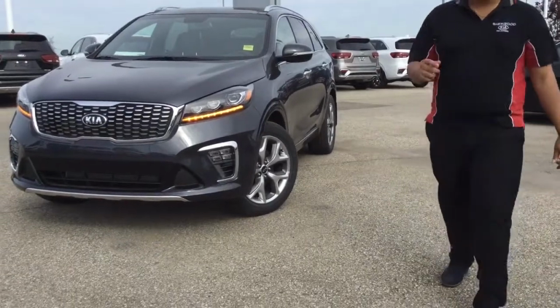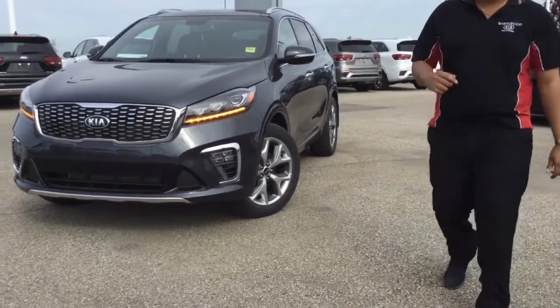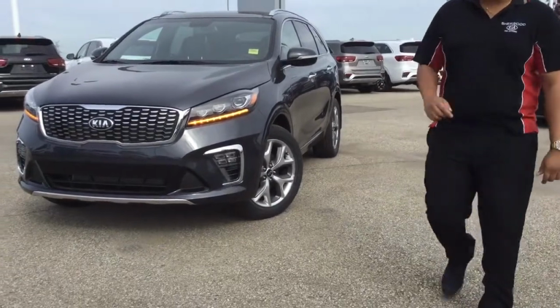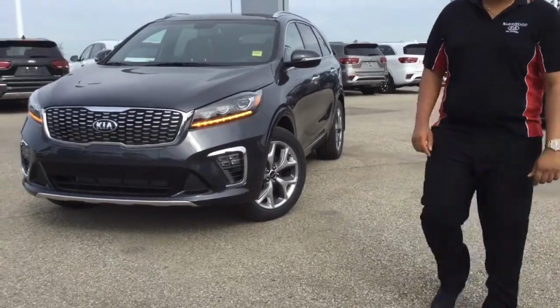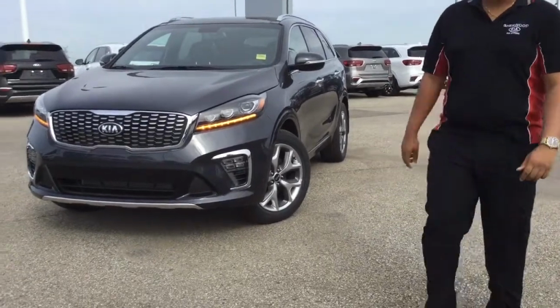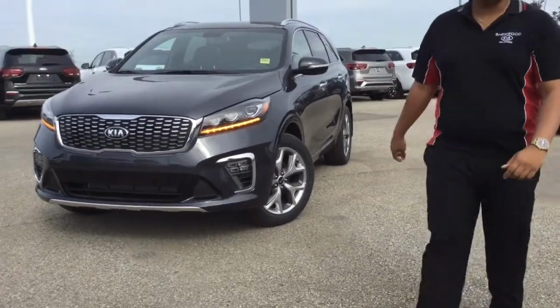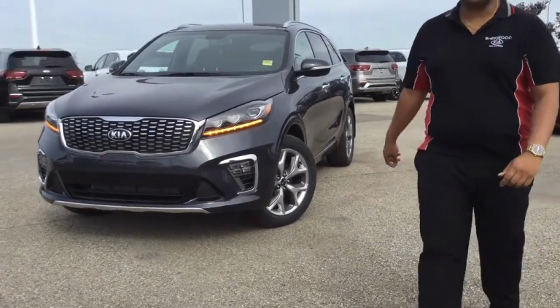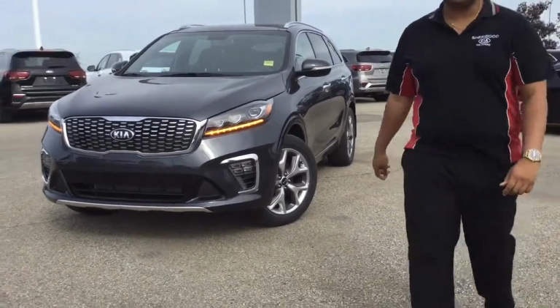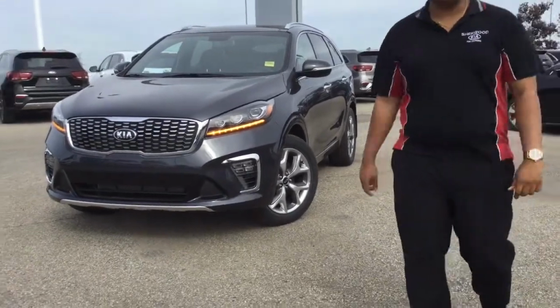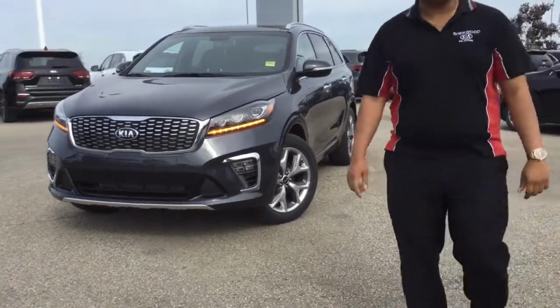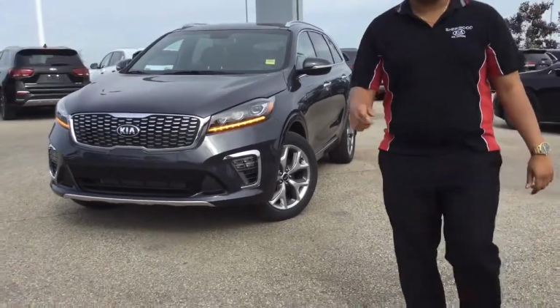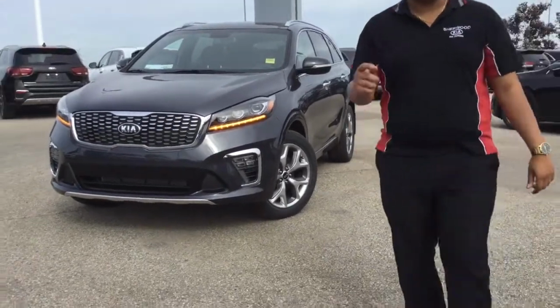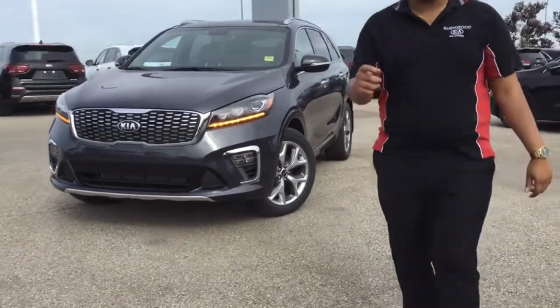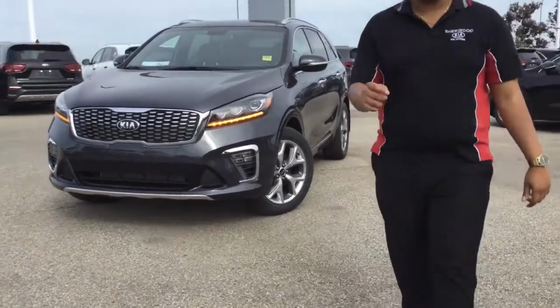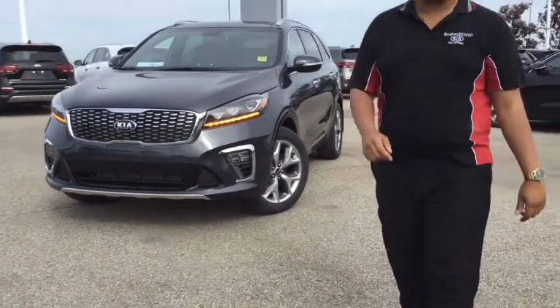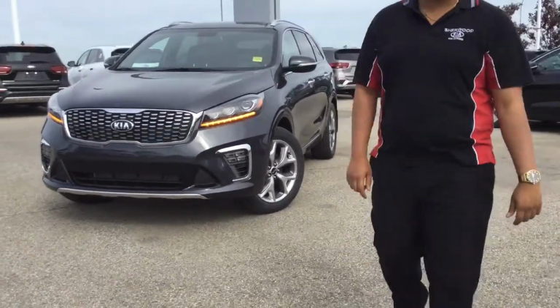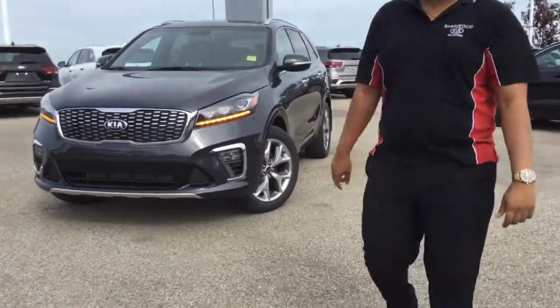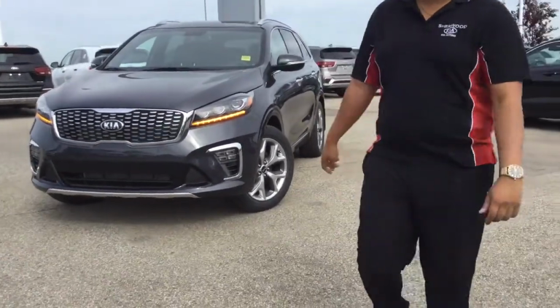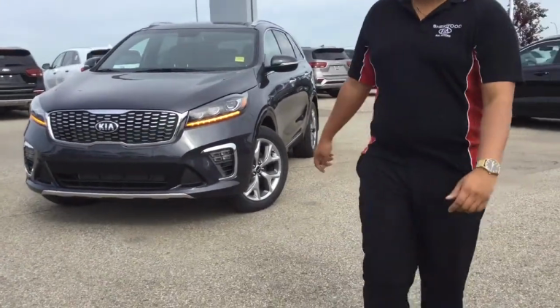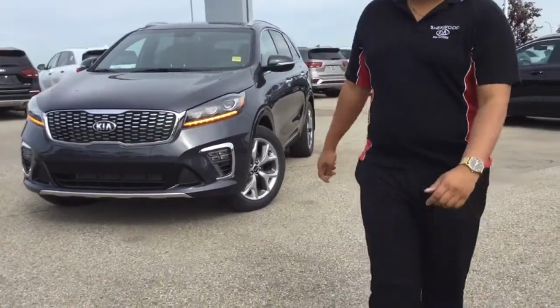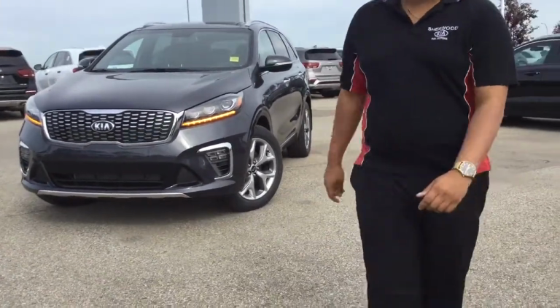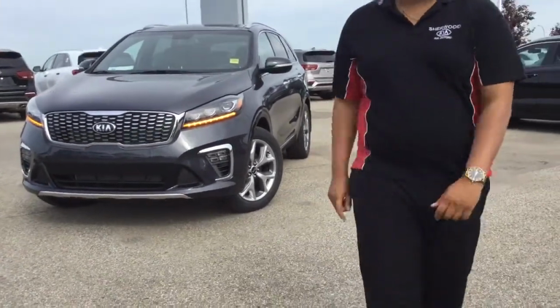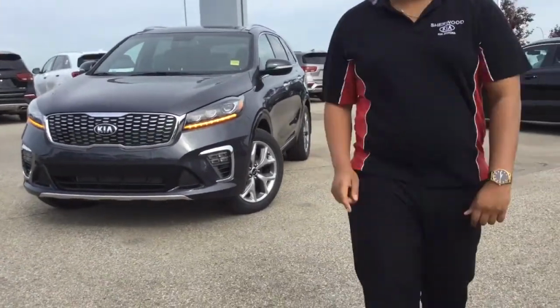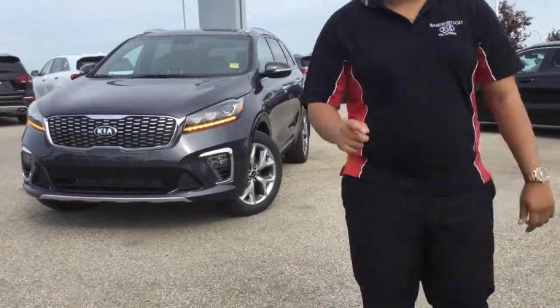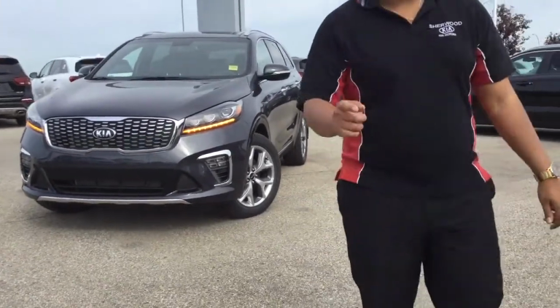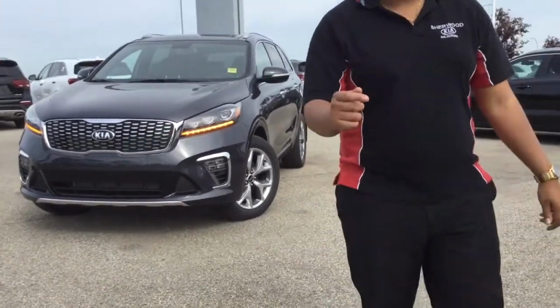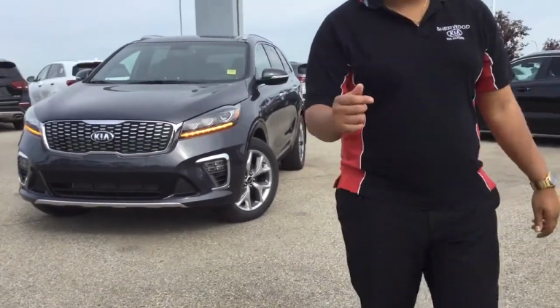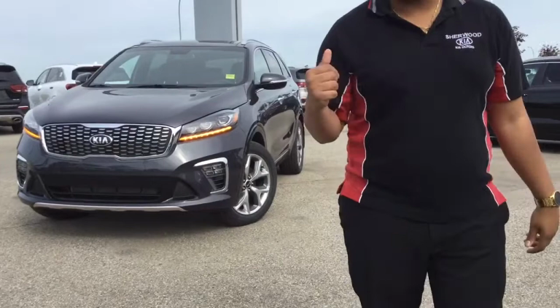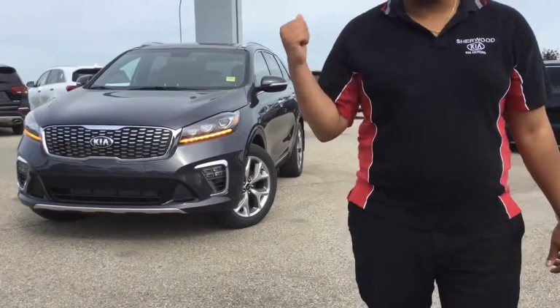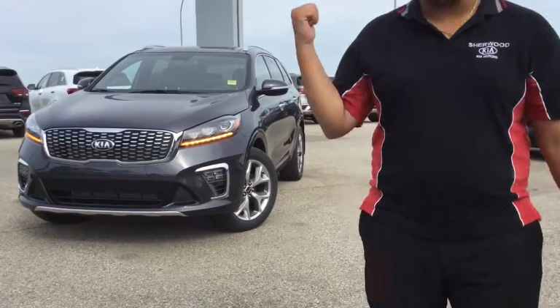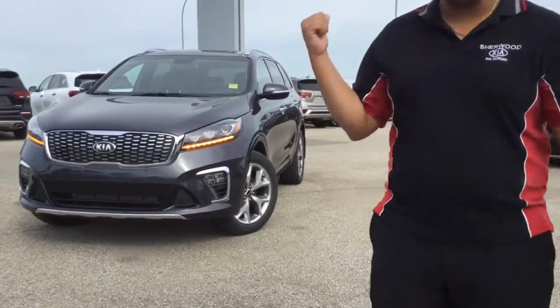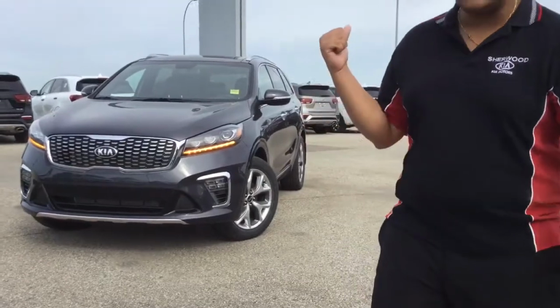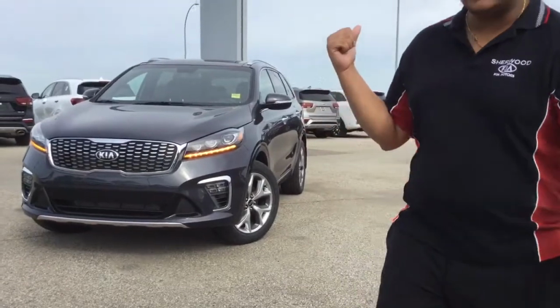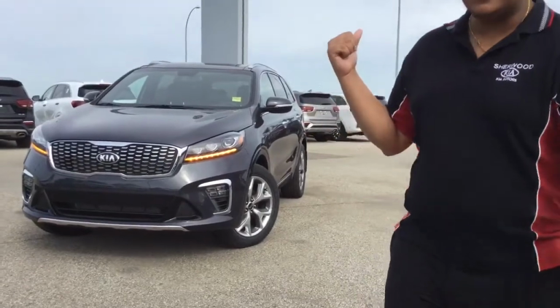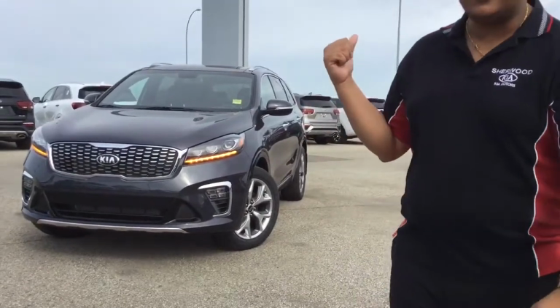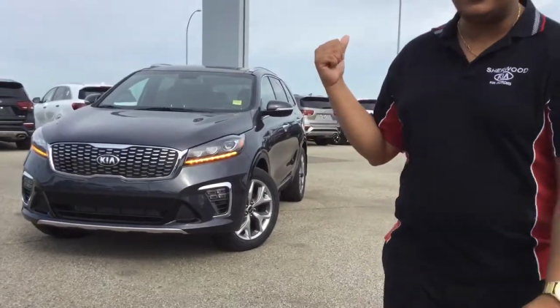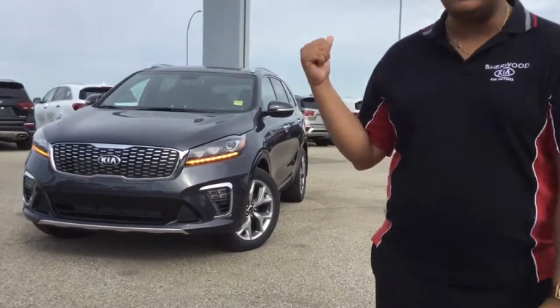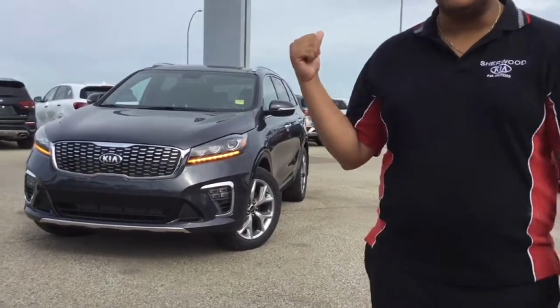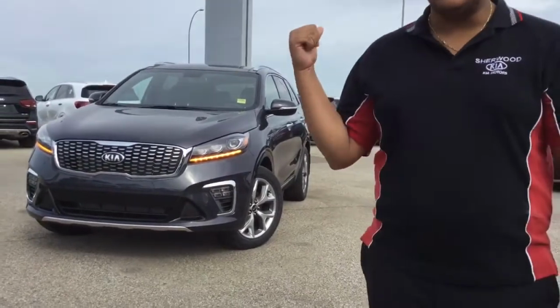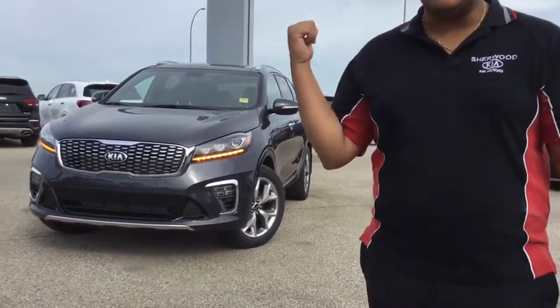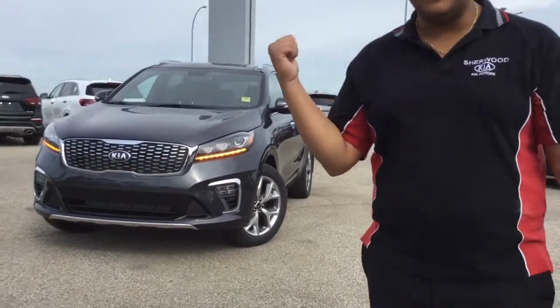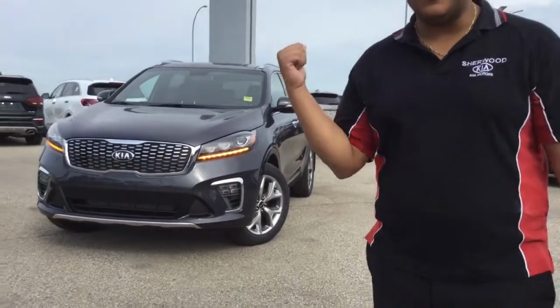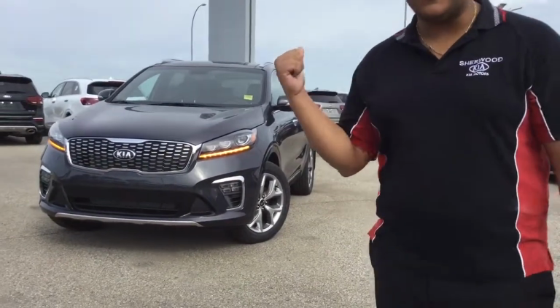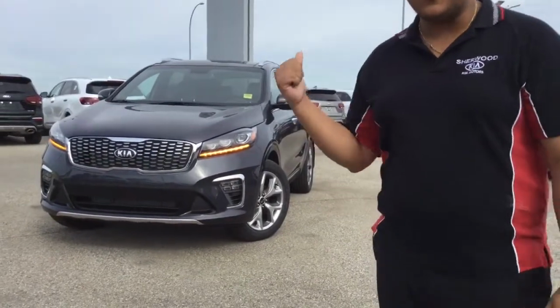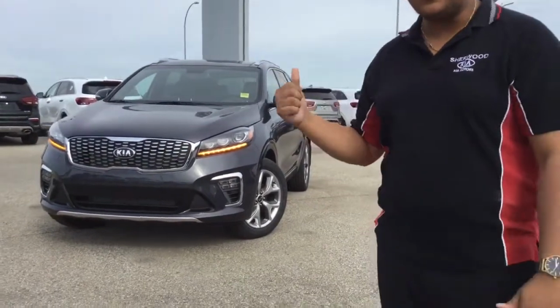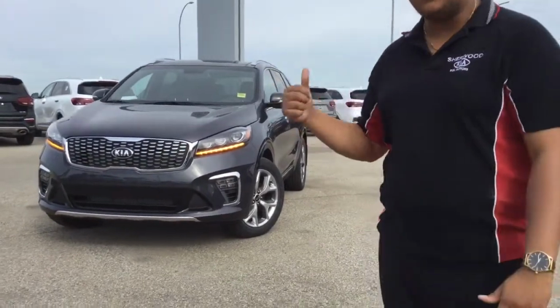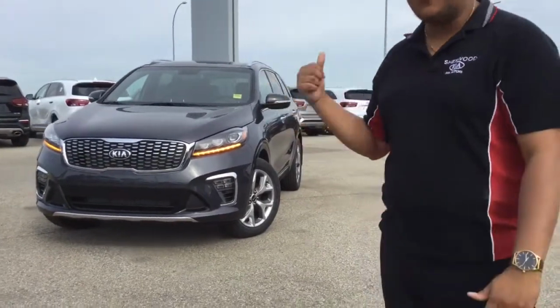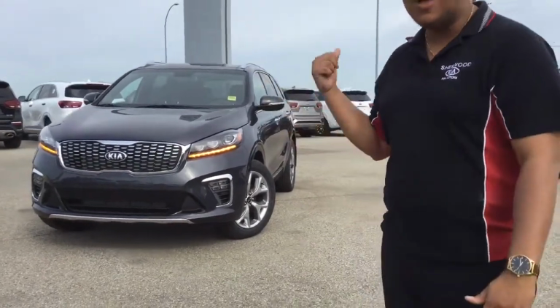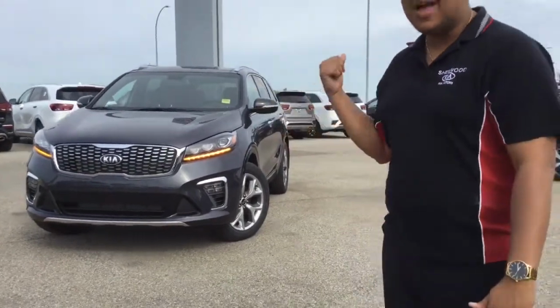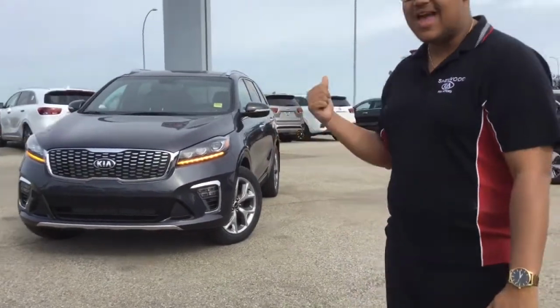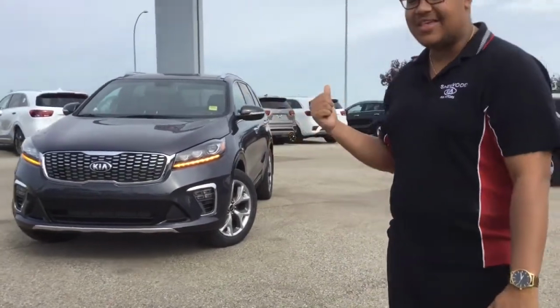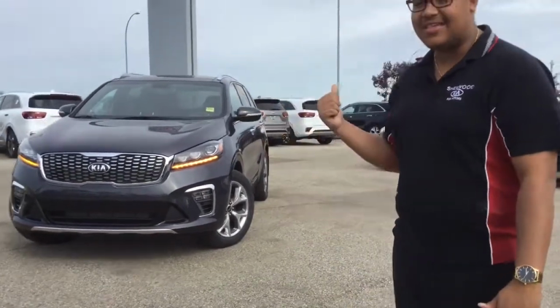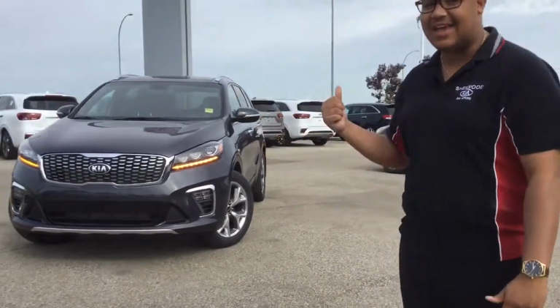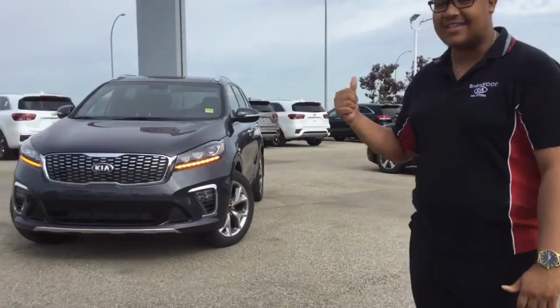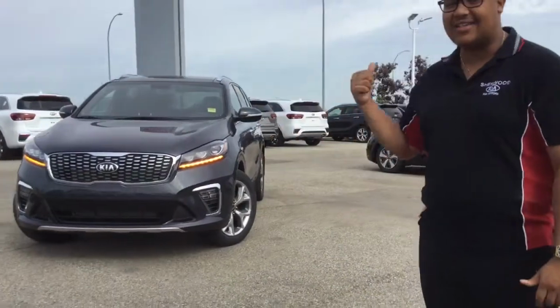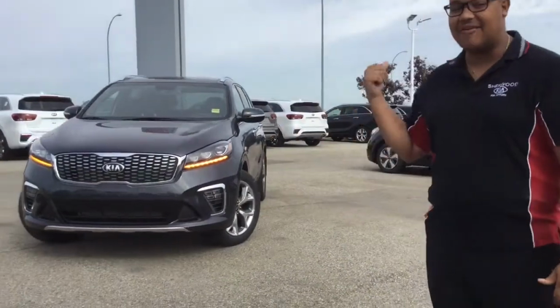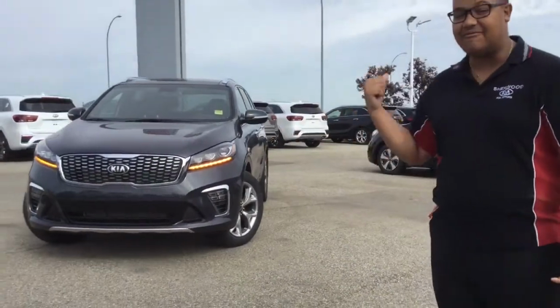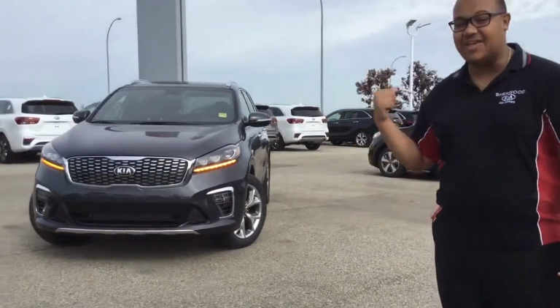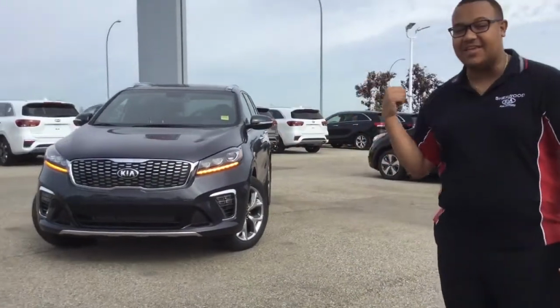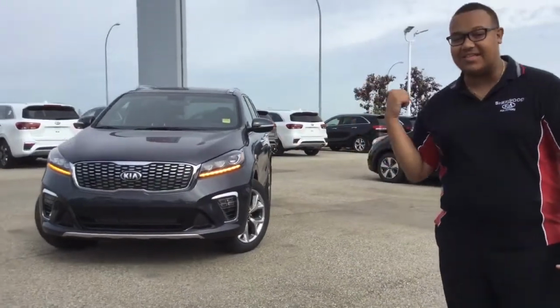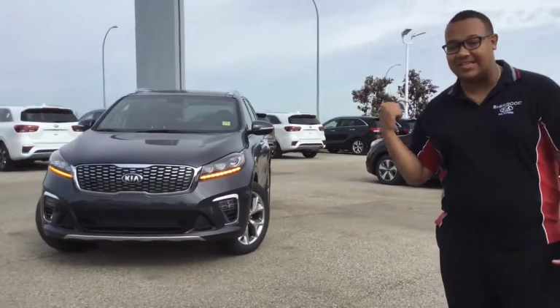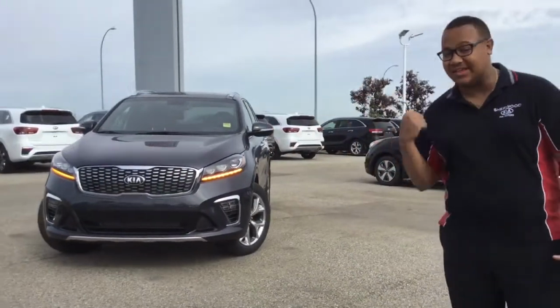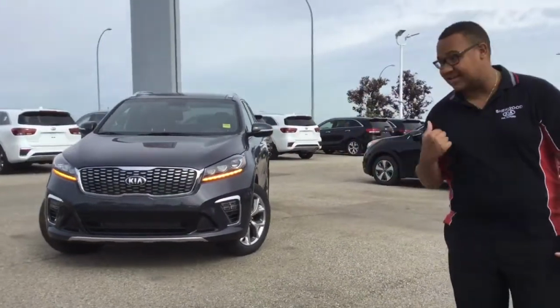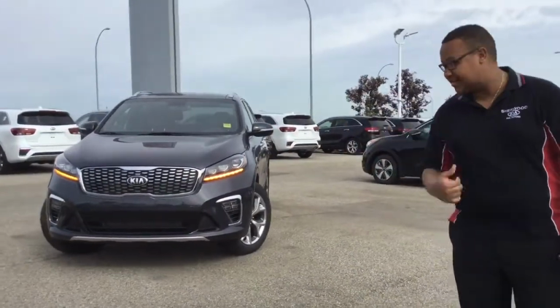Hey there, how's it going? Scott here at Shured Kia. This is the 2019 Kia Sorento SX V6.